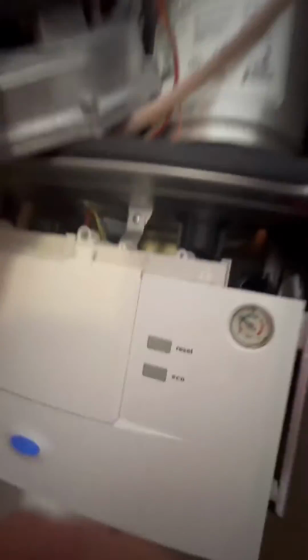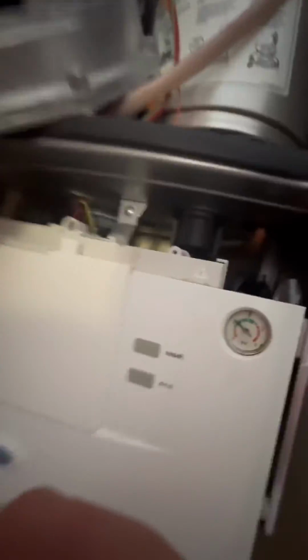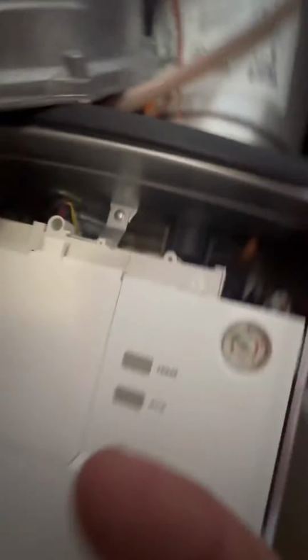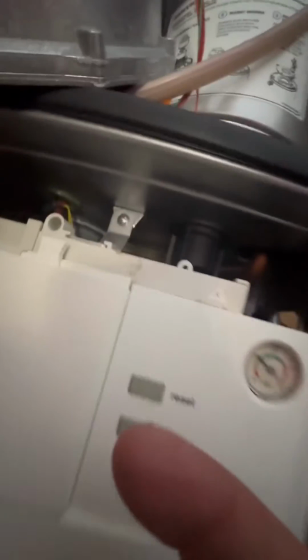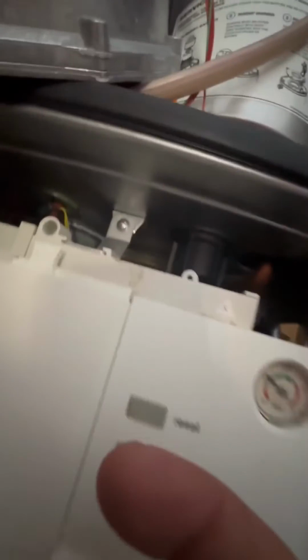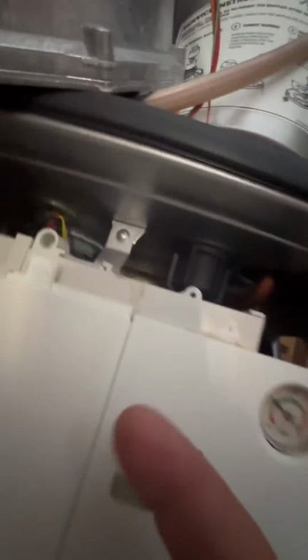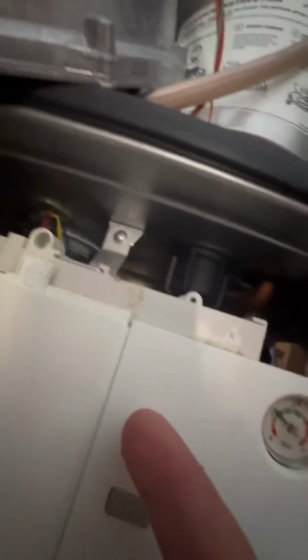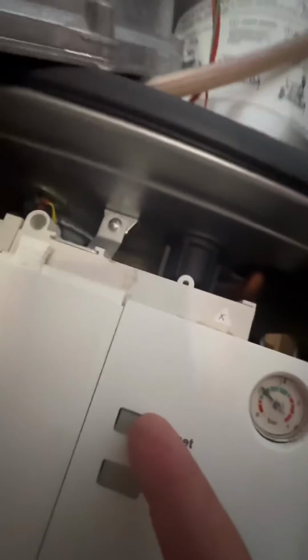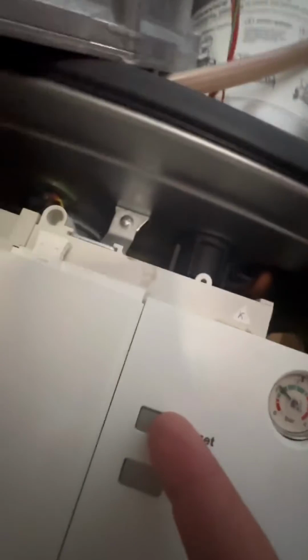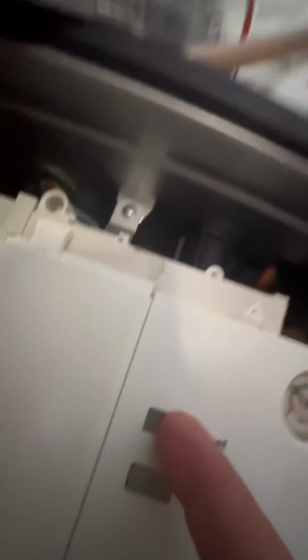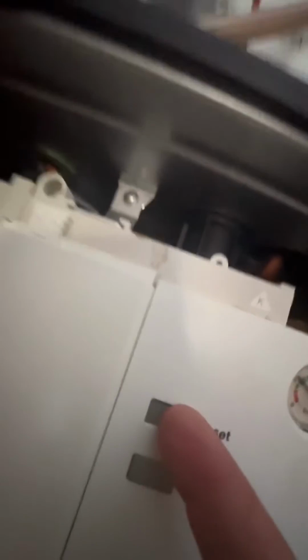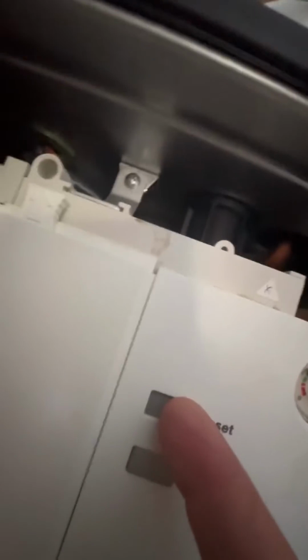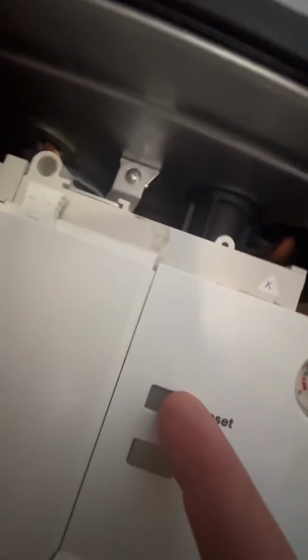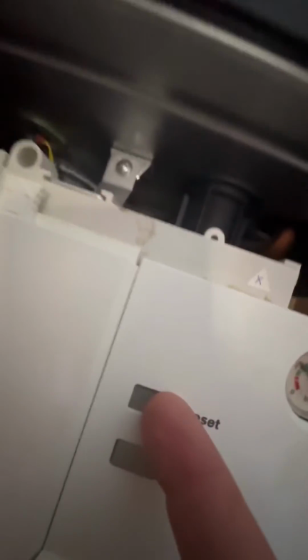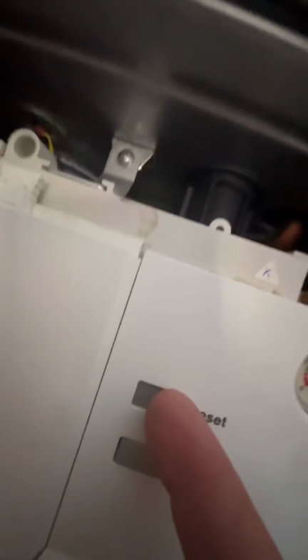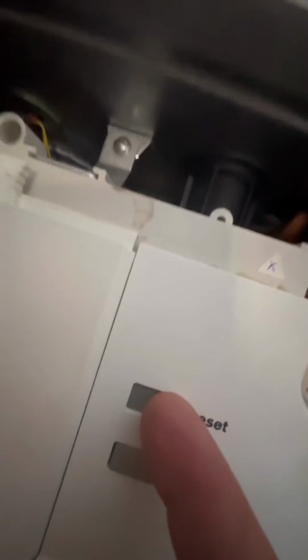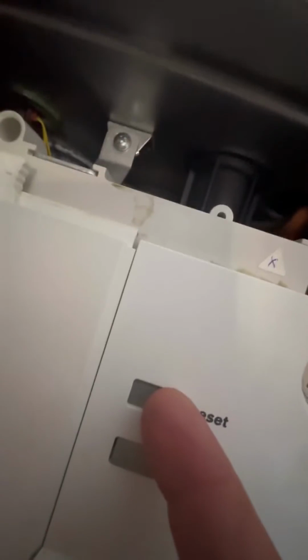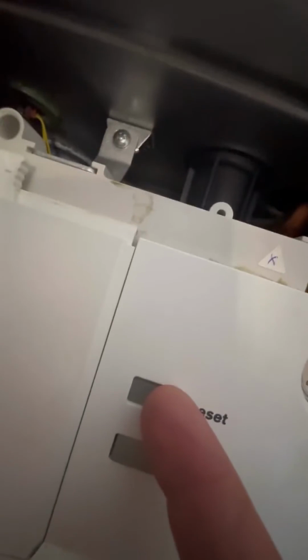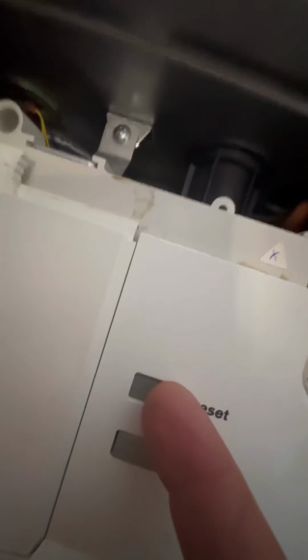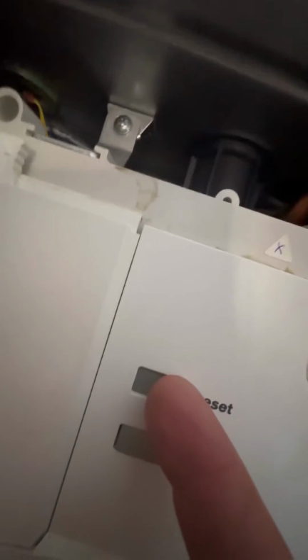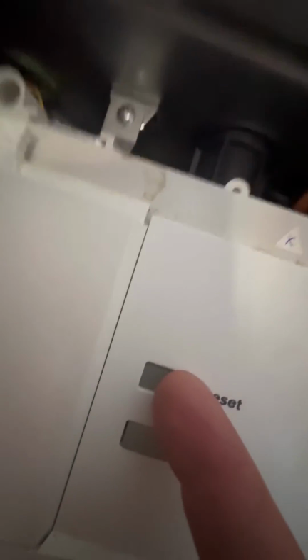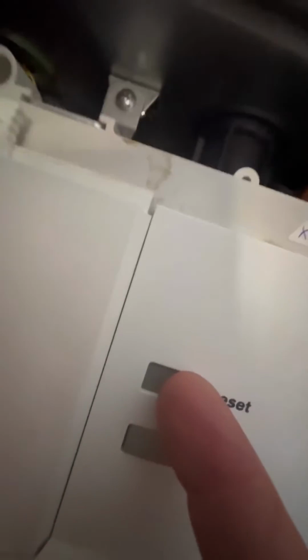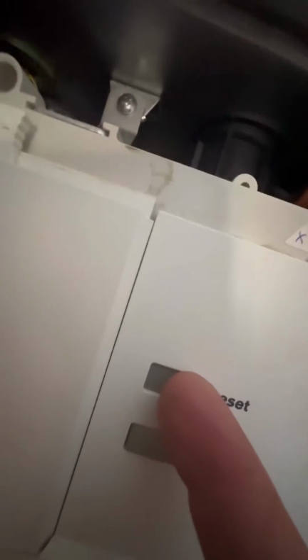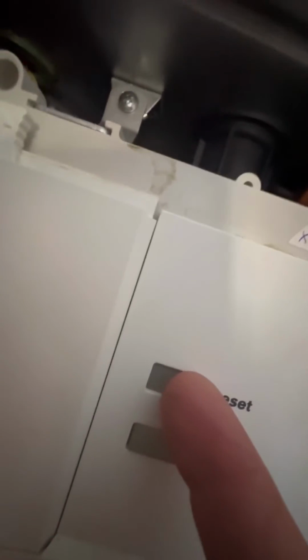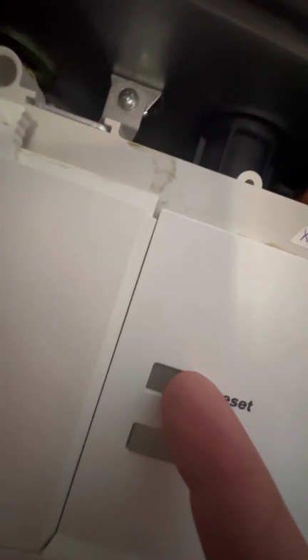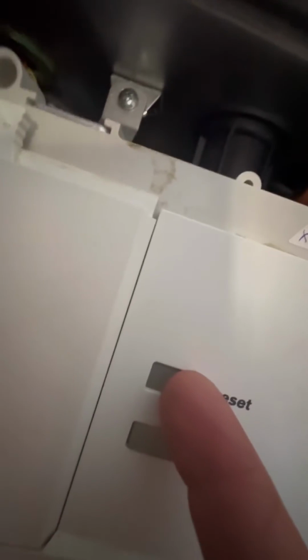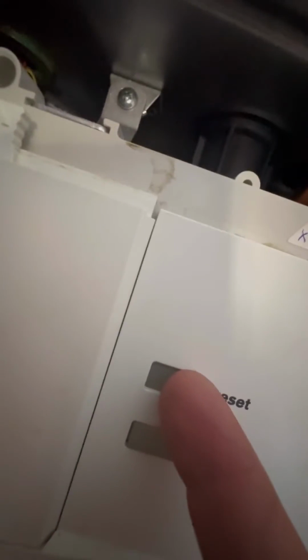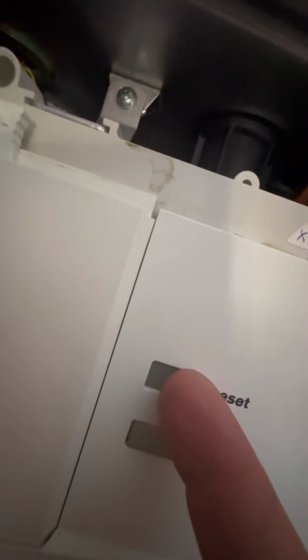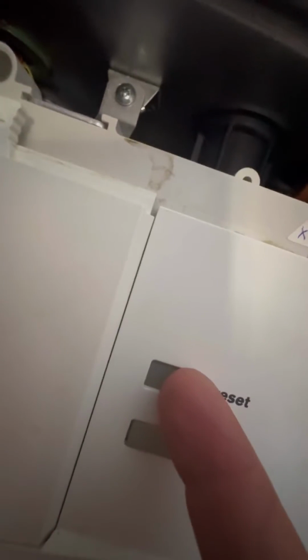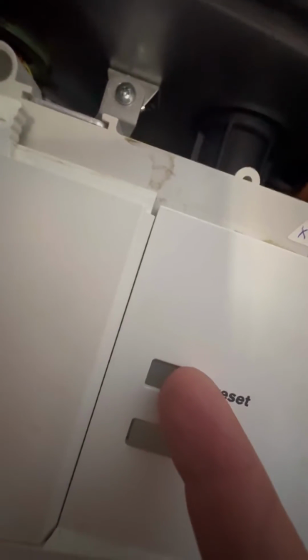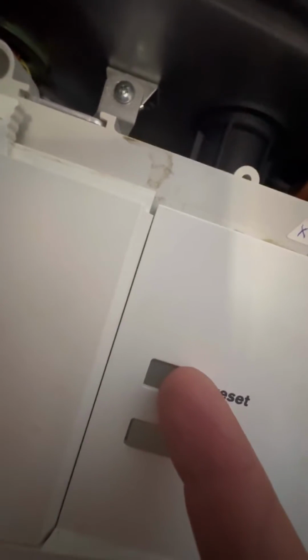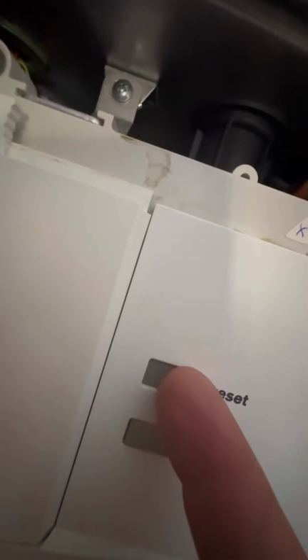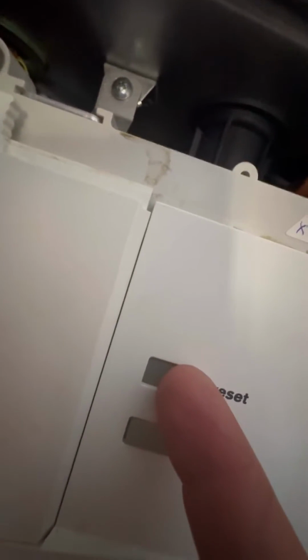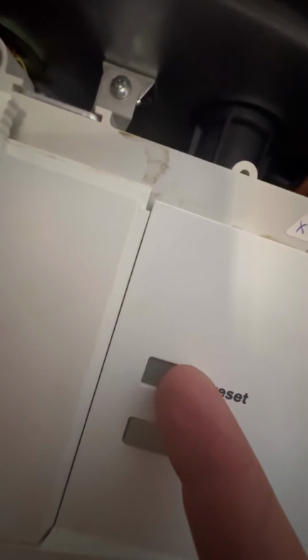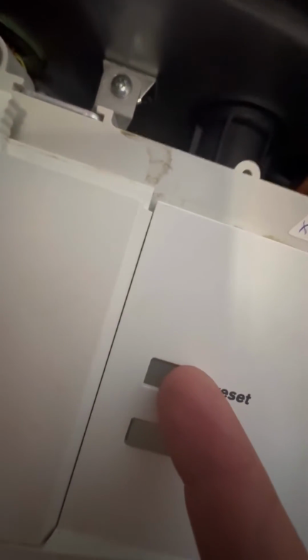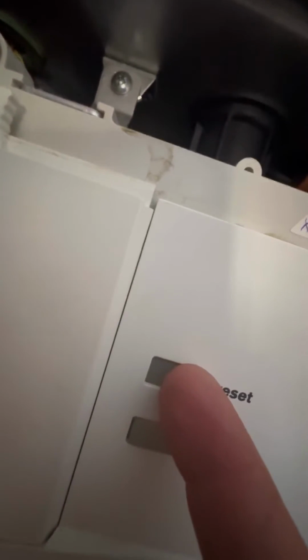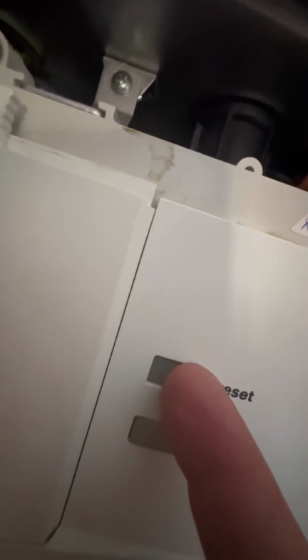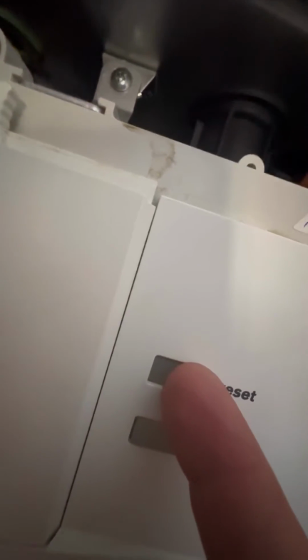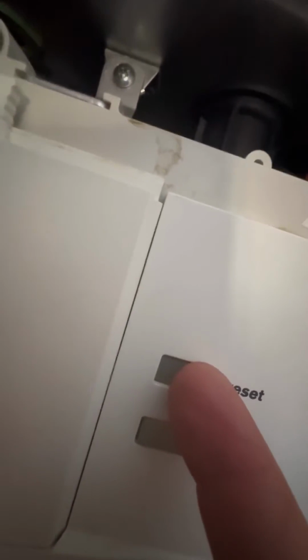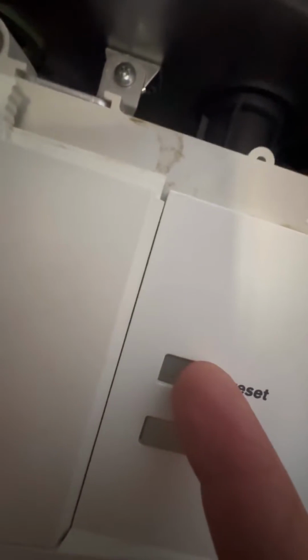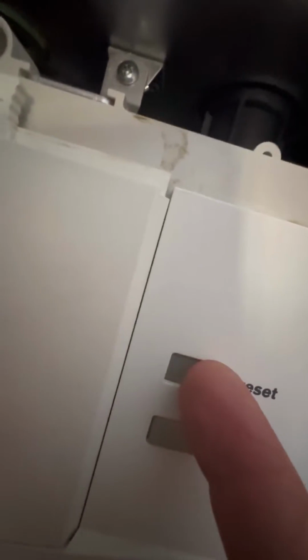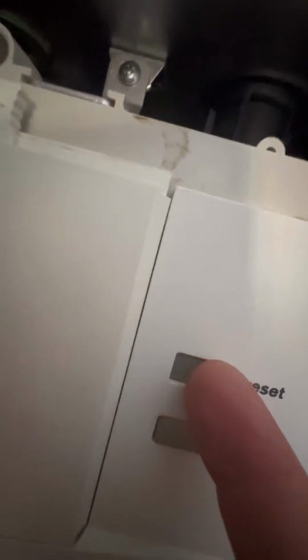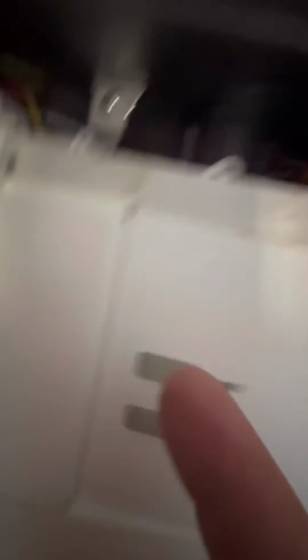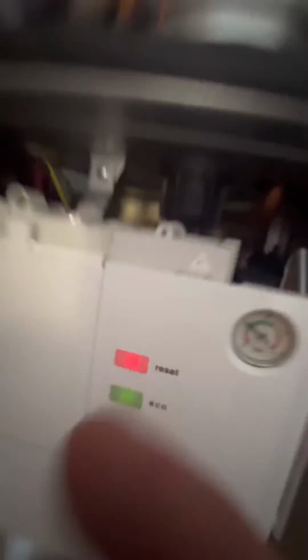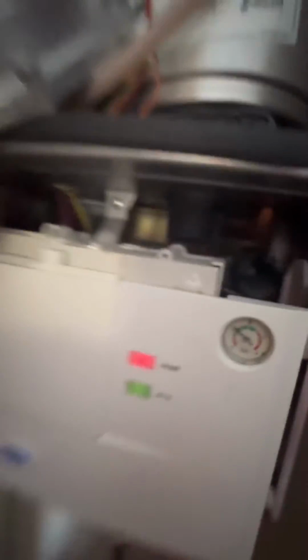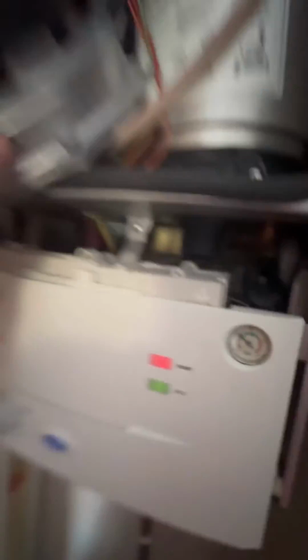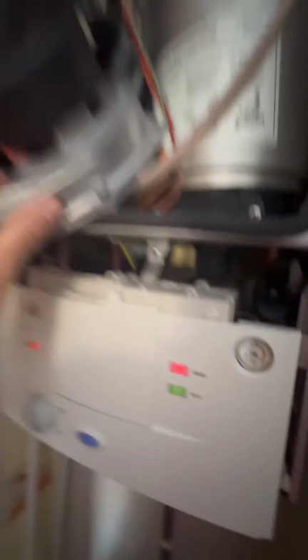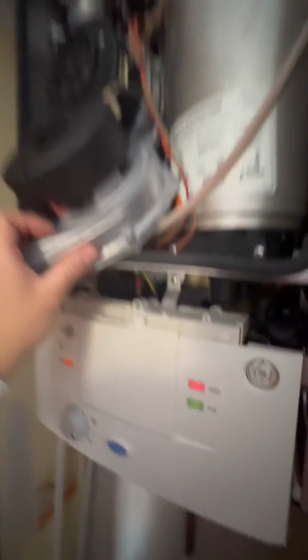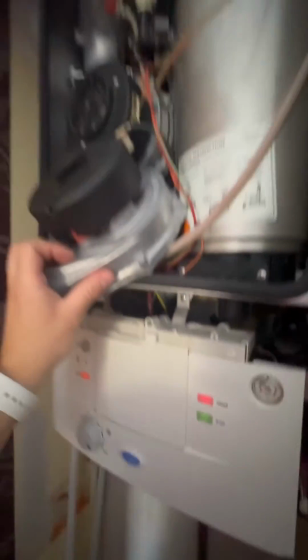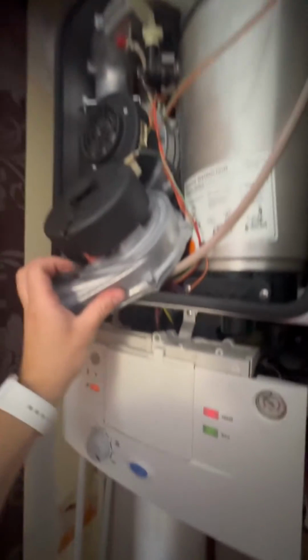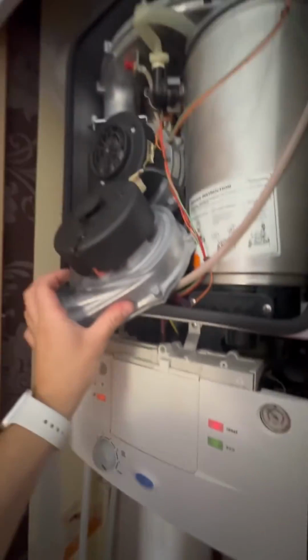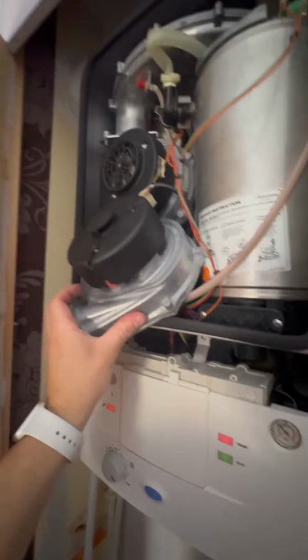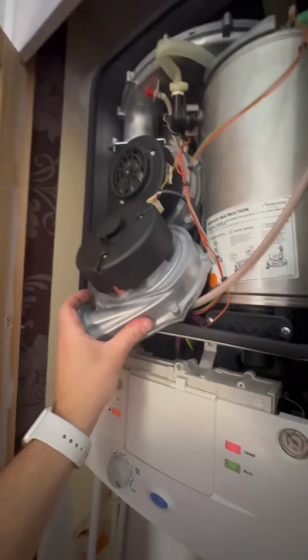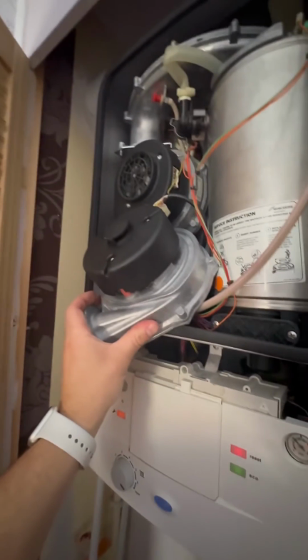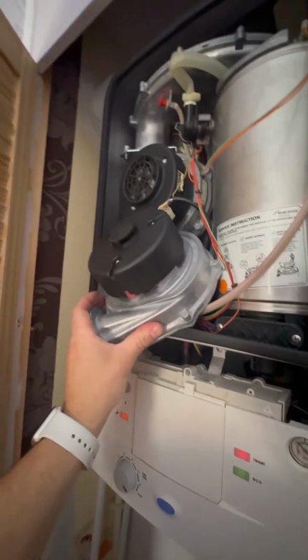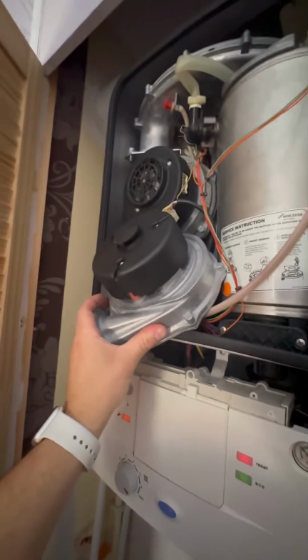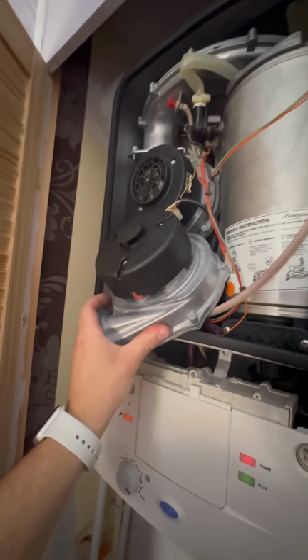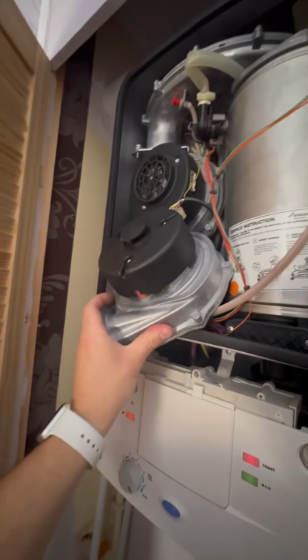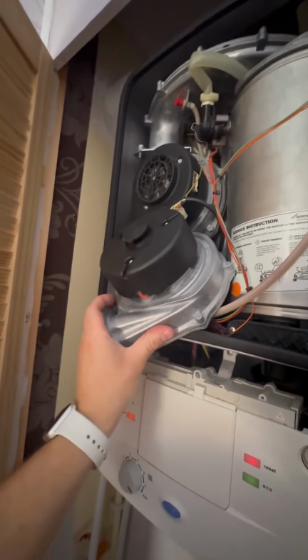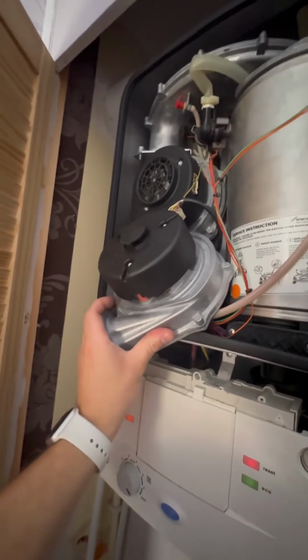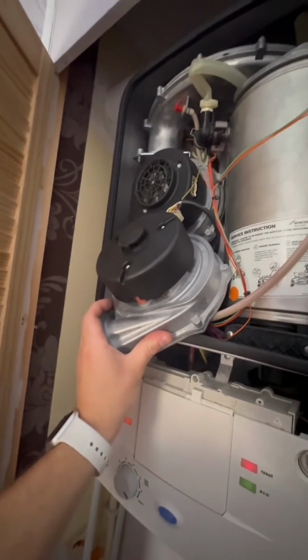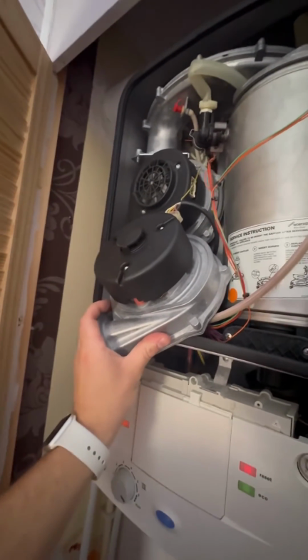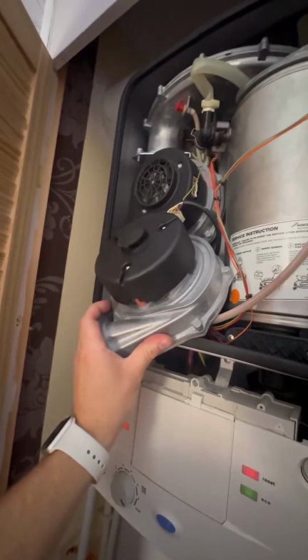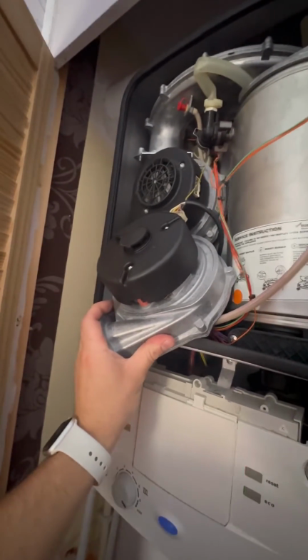If you want to be 120% sure that it's the fan before you fit it, you can always plug it in, reset the boiler, and away it goes.